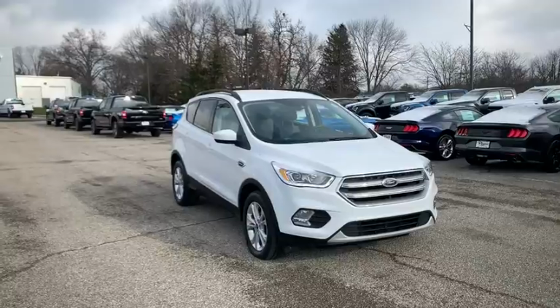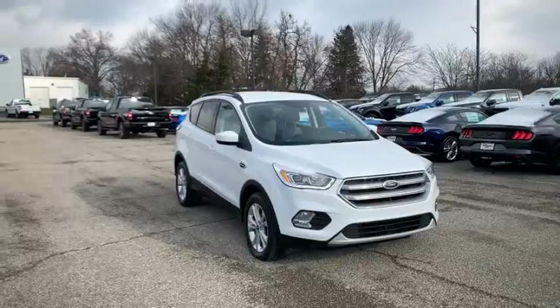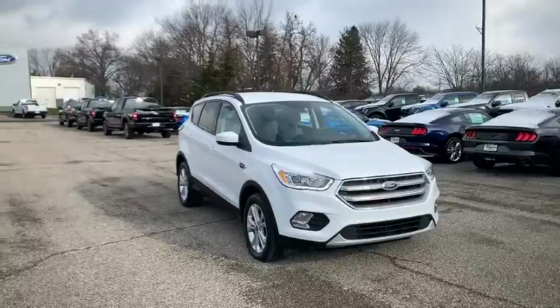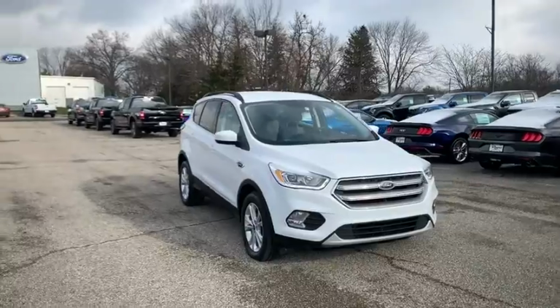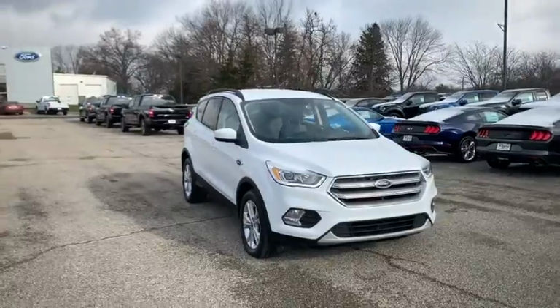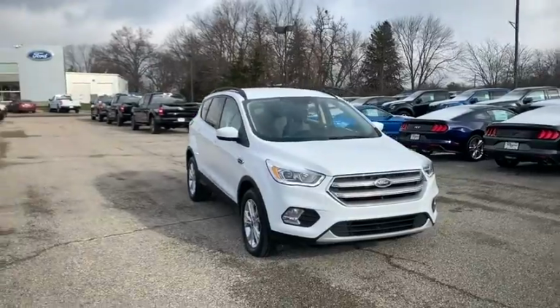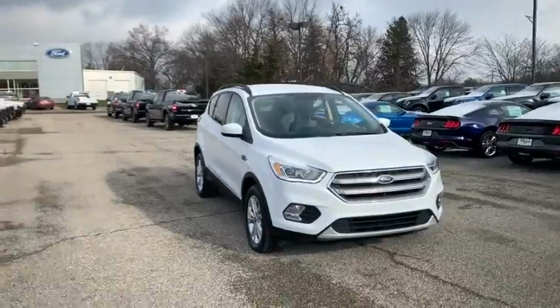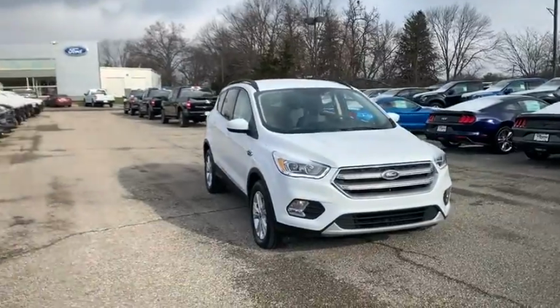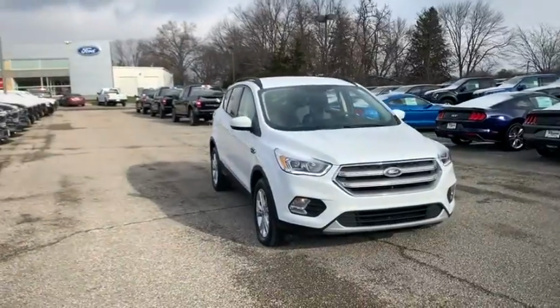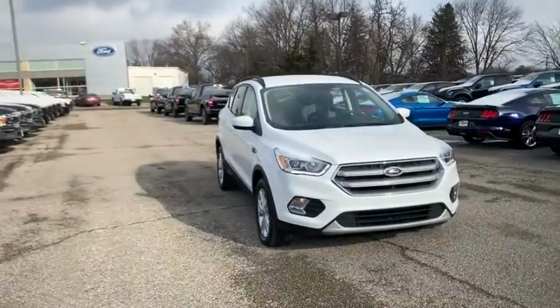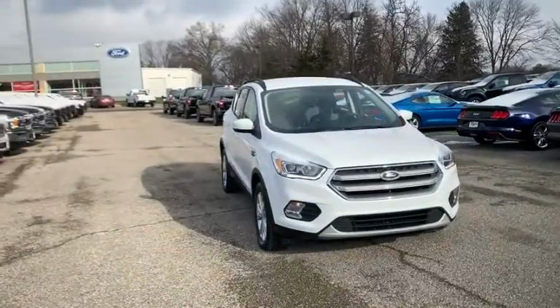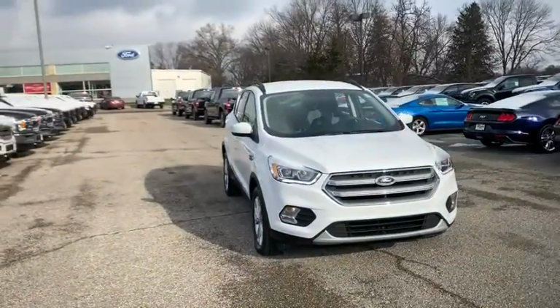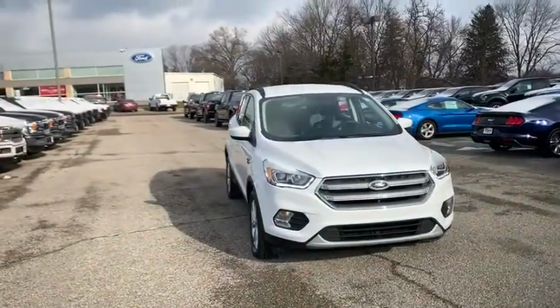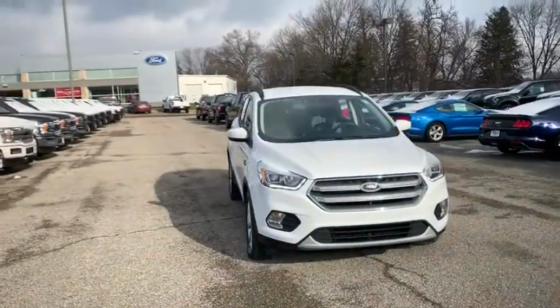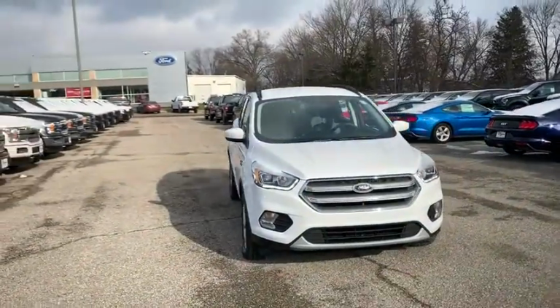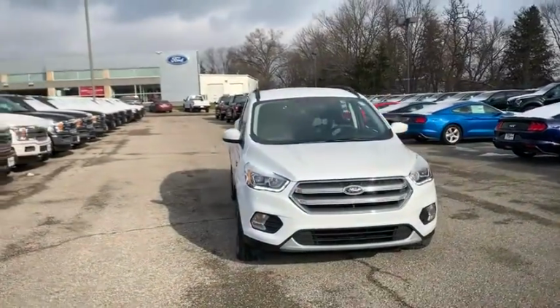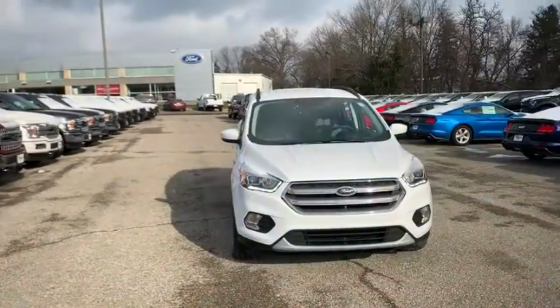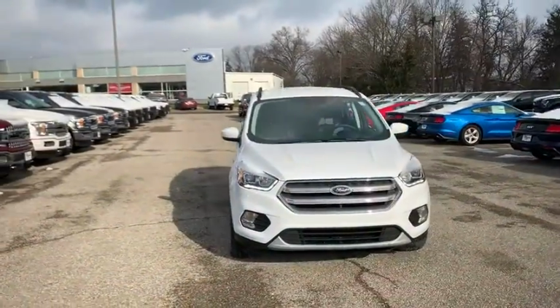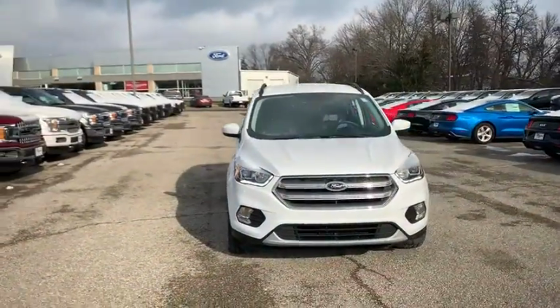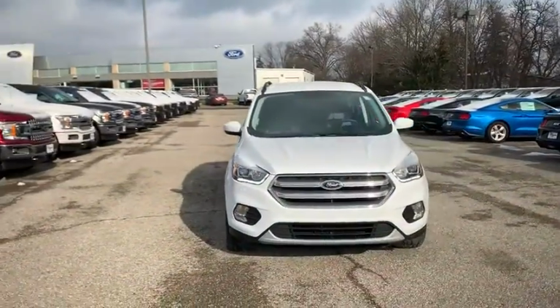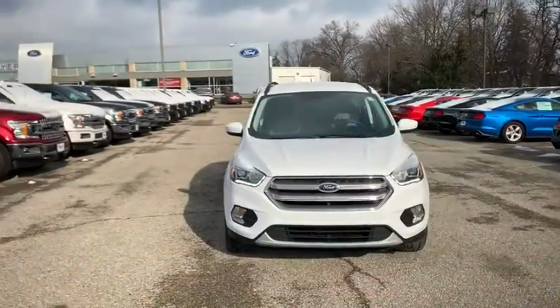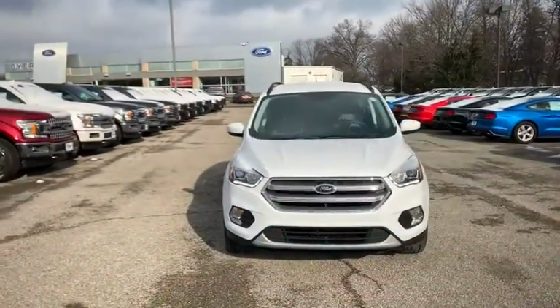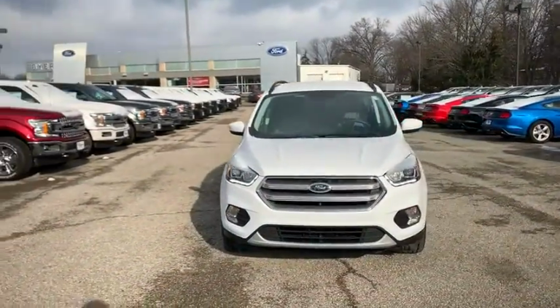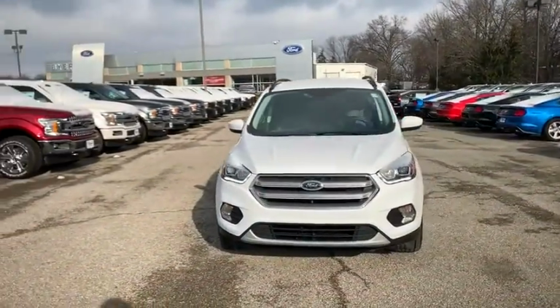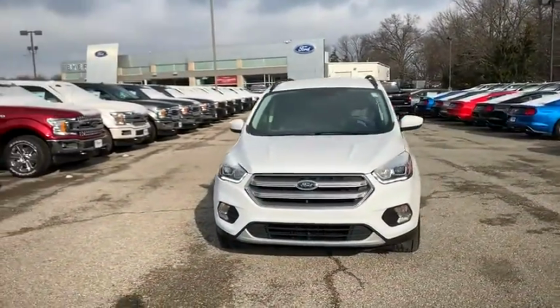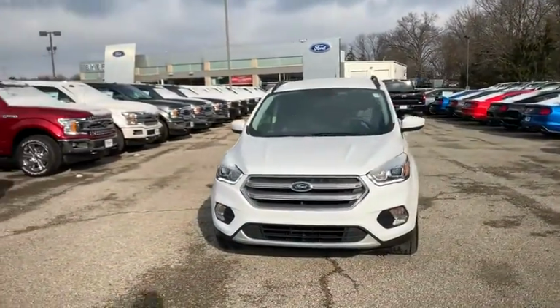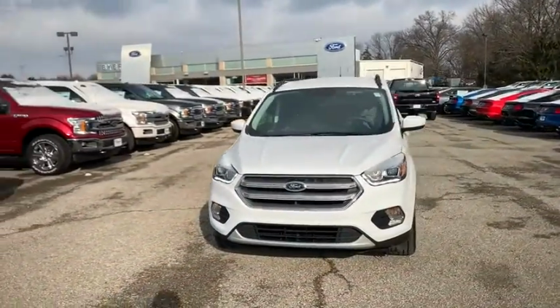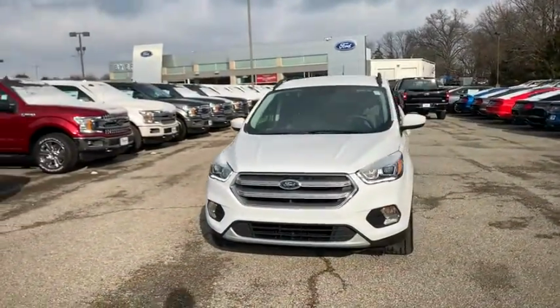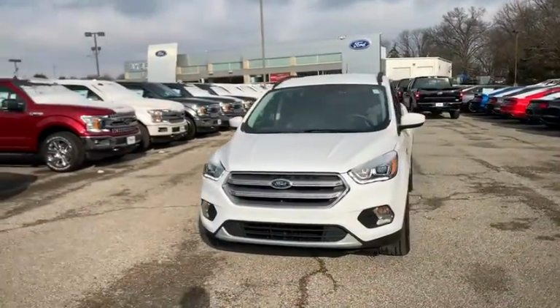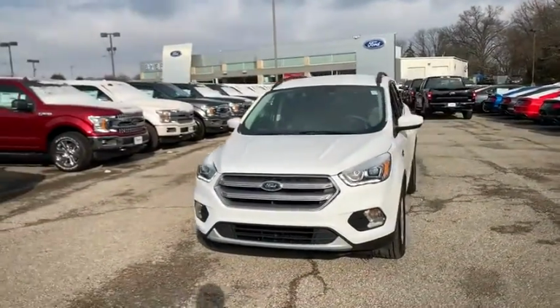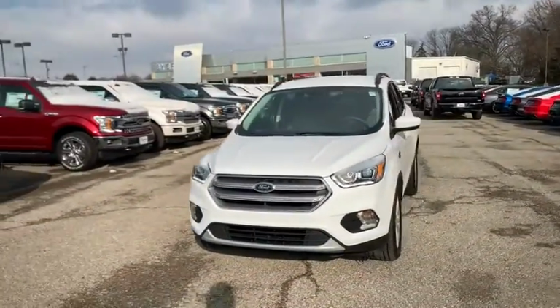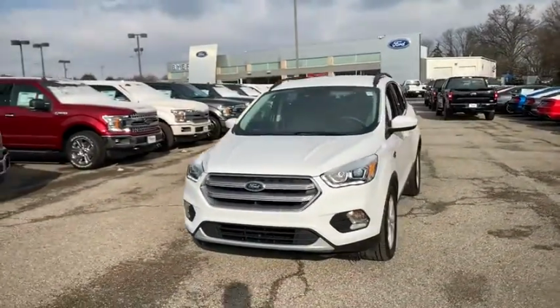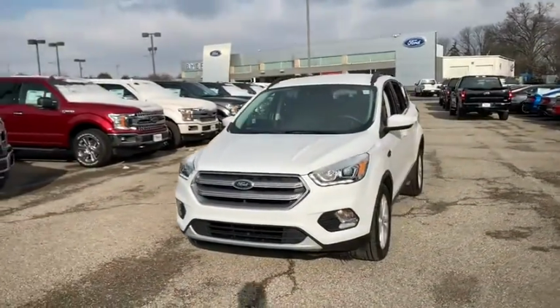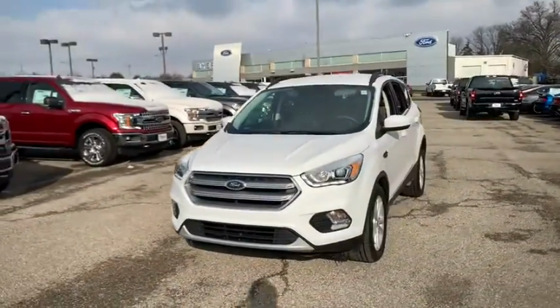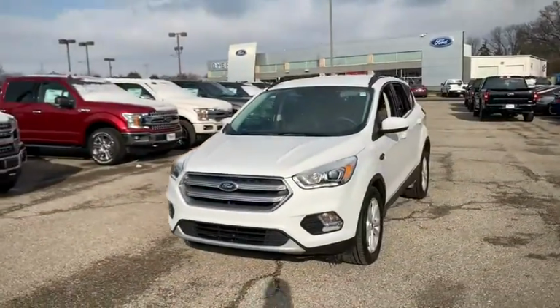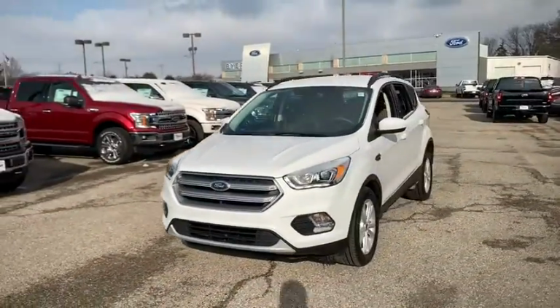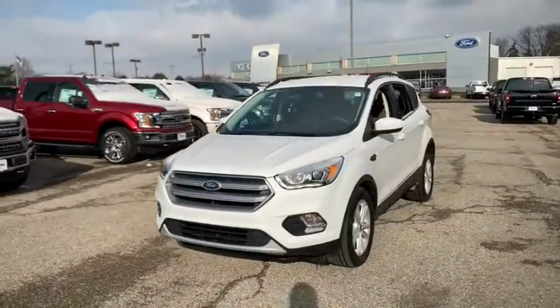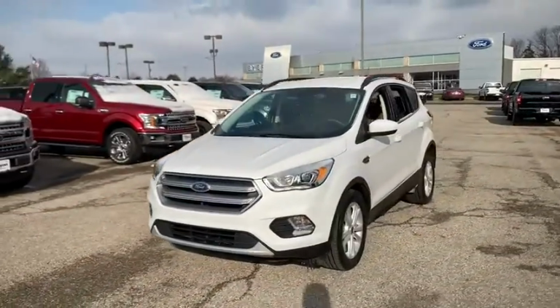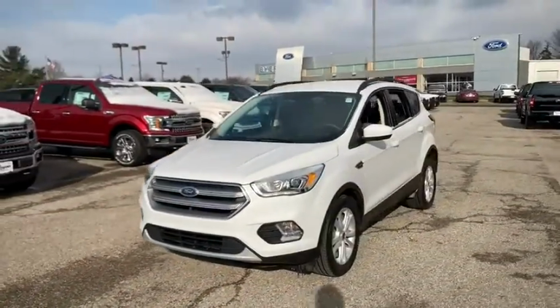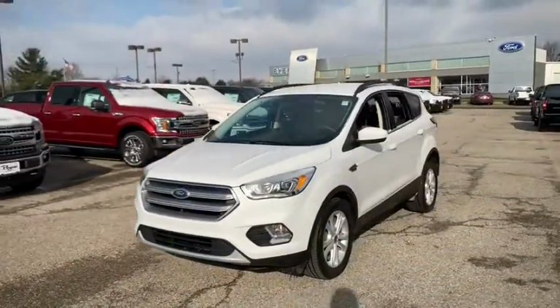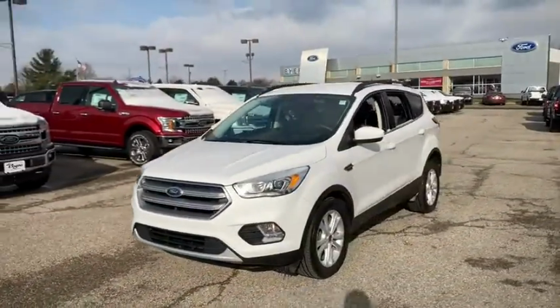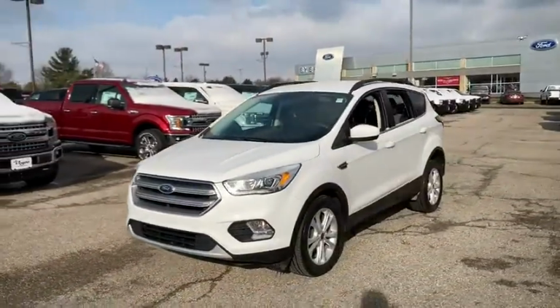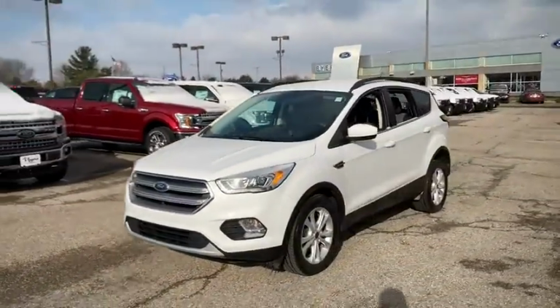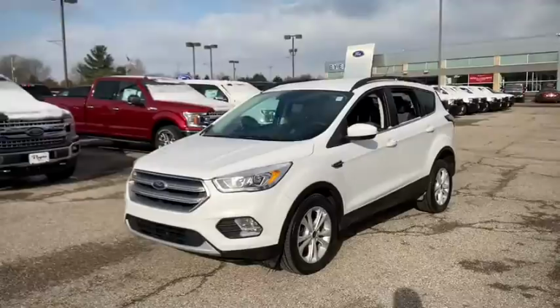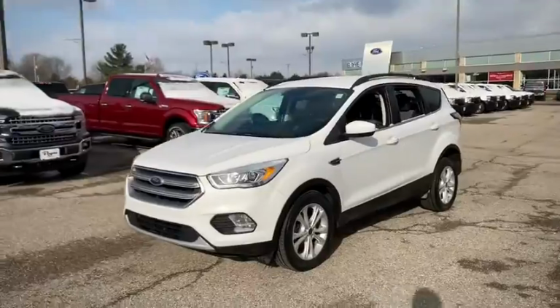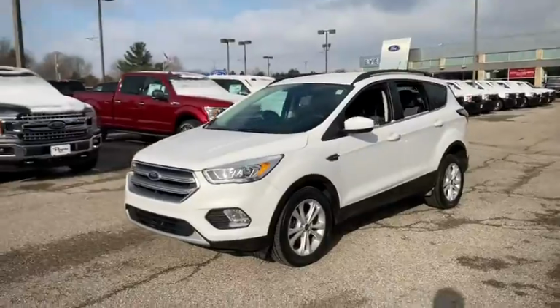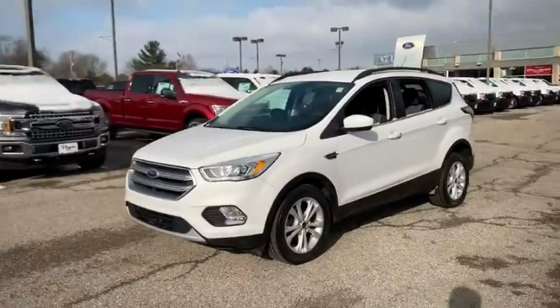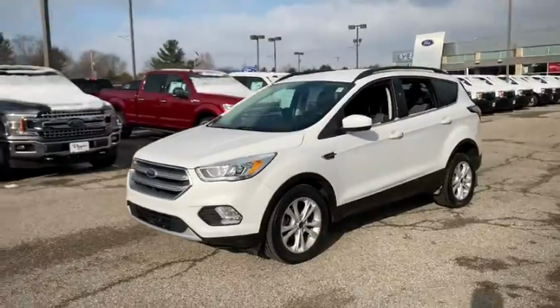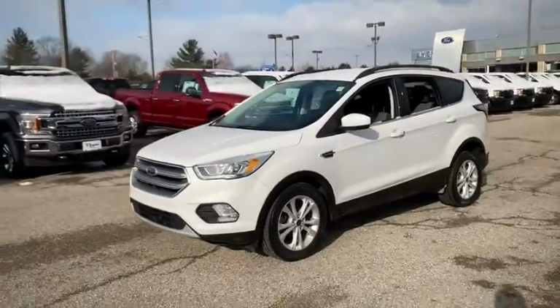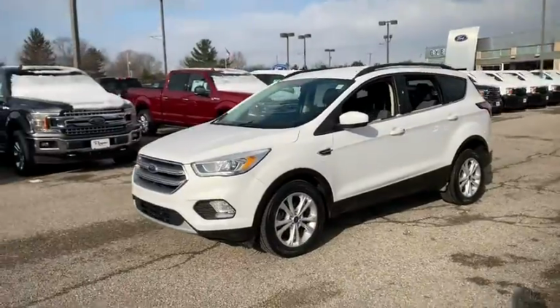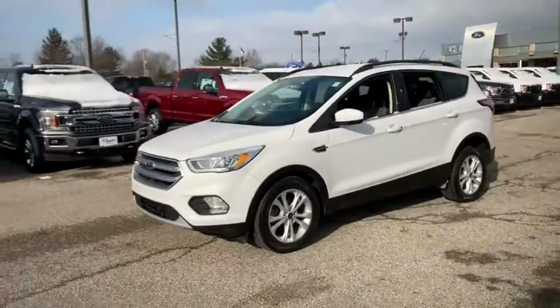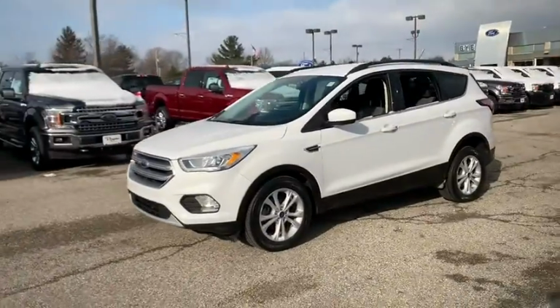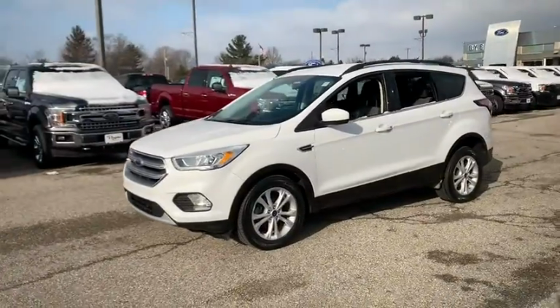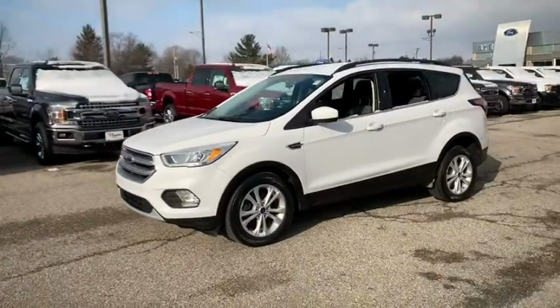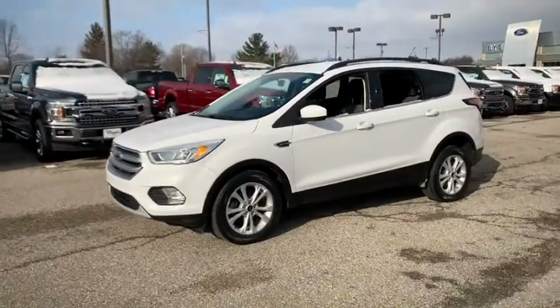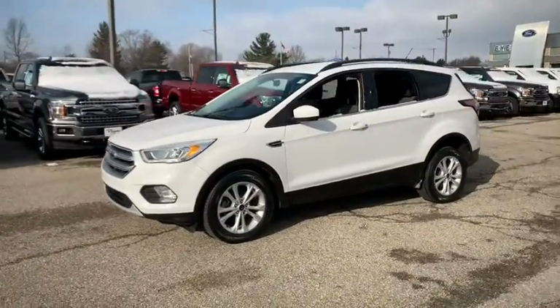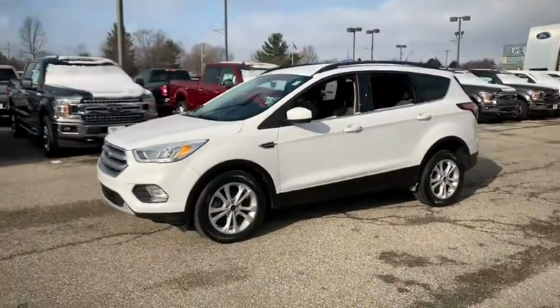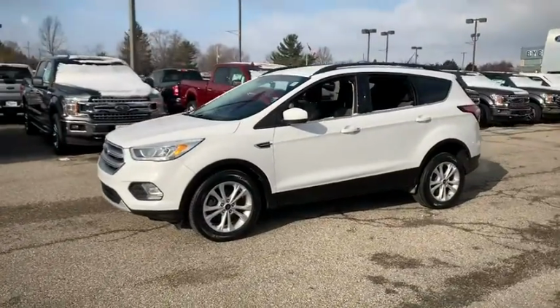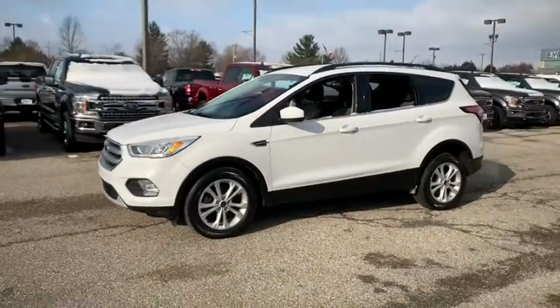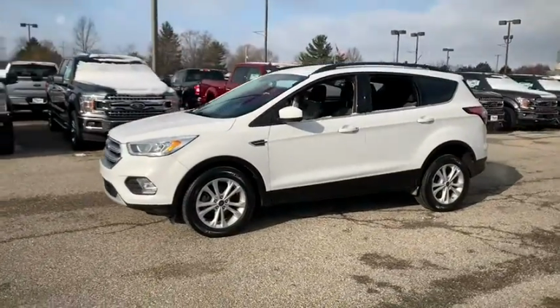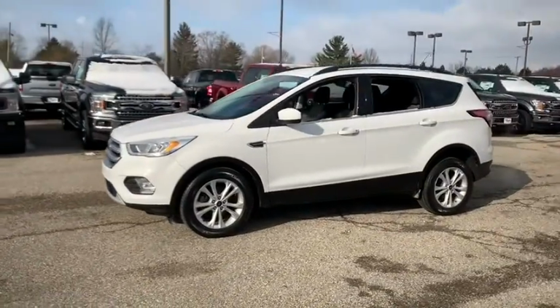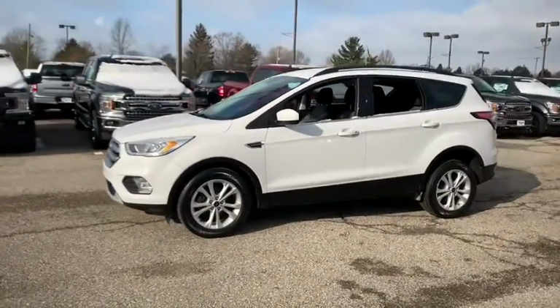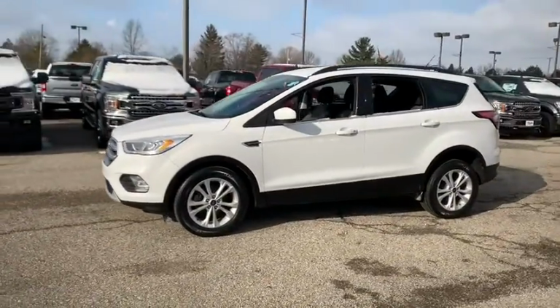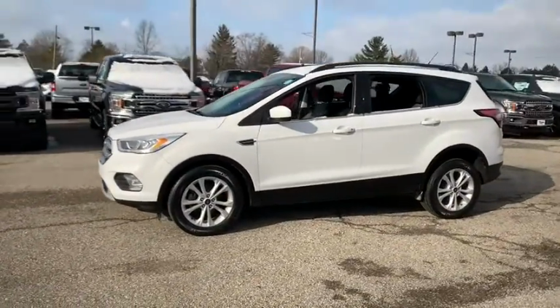Come test drive the 2017 Ford Escape. Gas engines flex, tow, sip and go with Ford Escape.